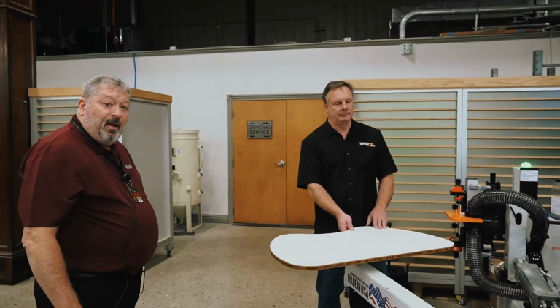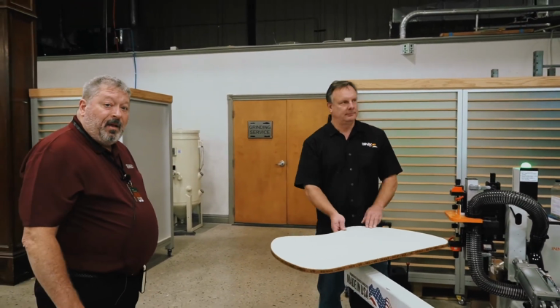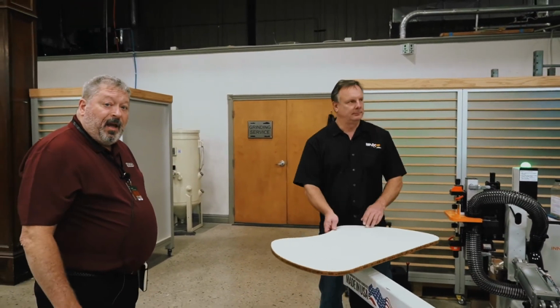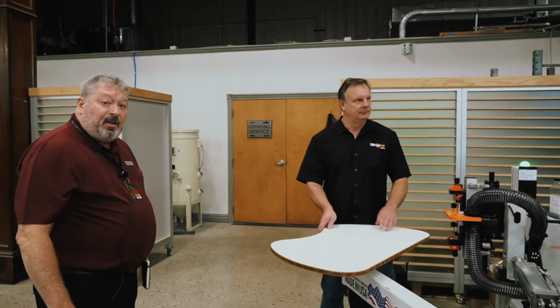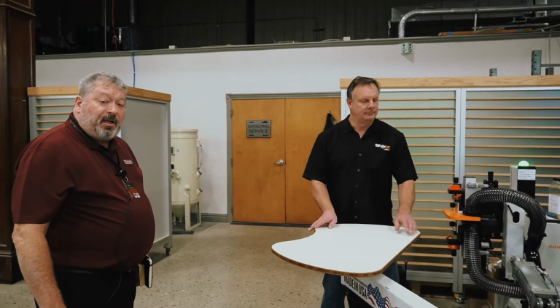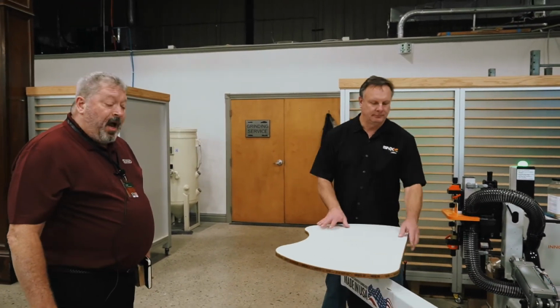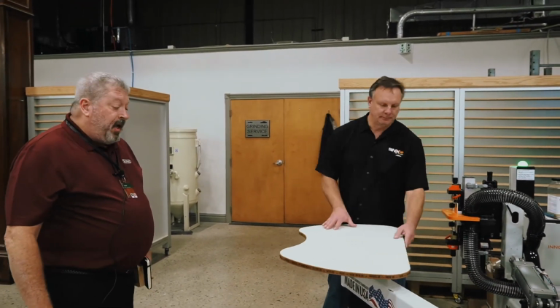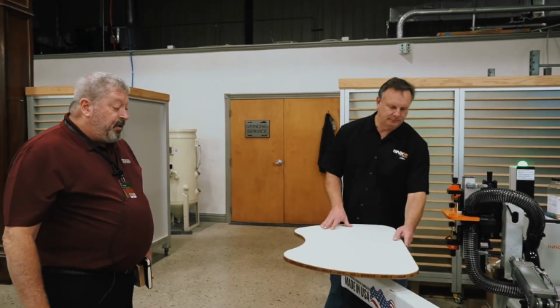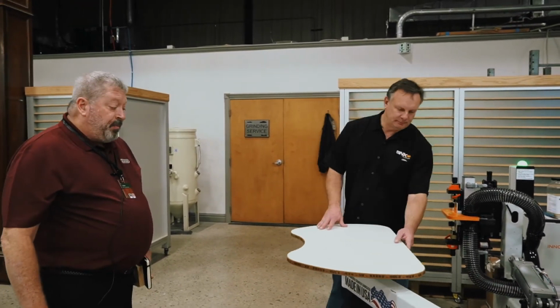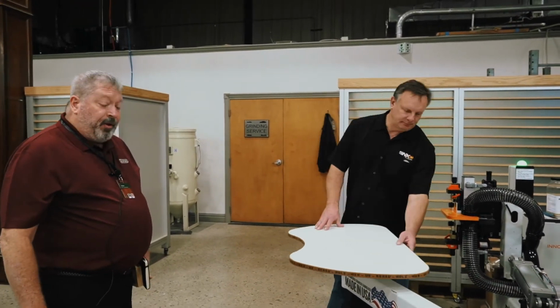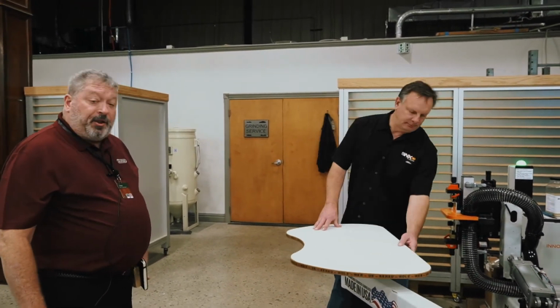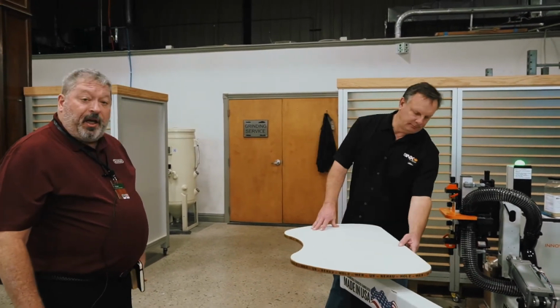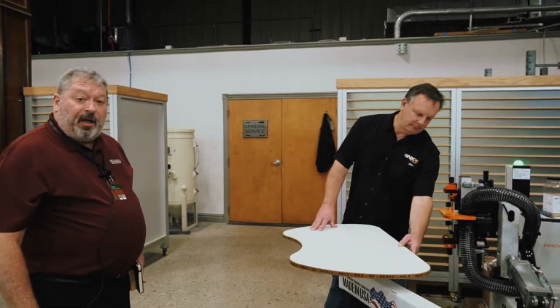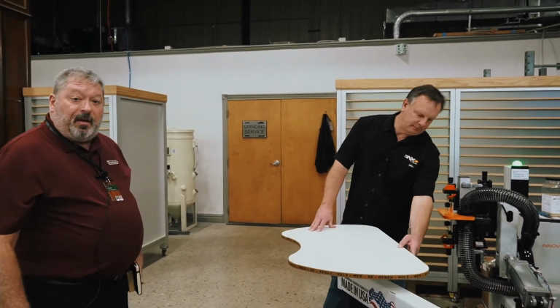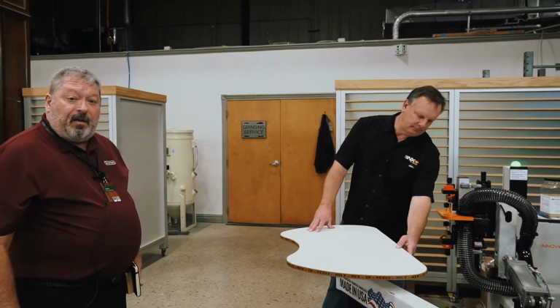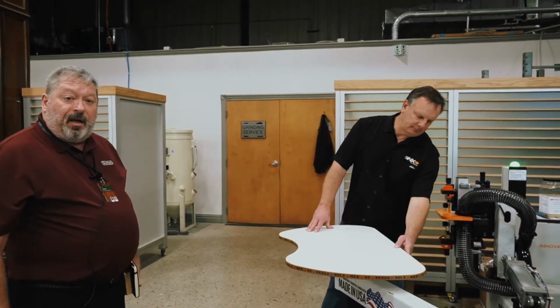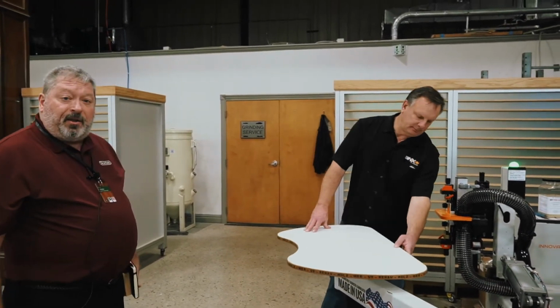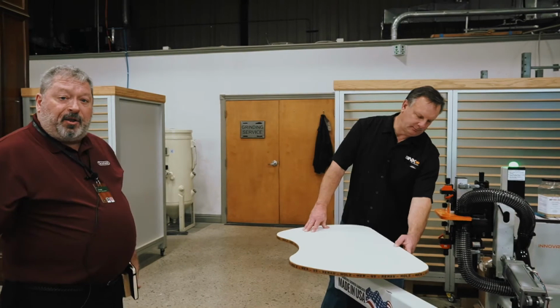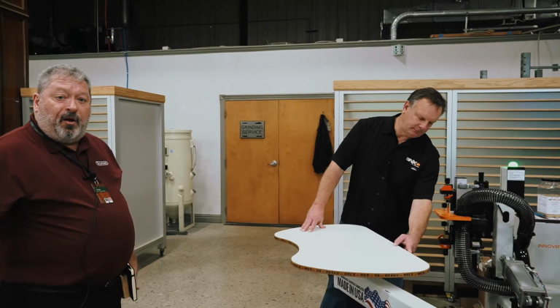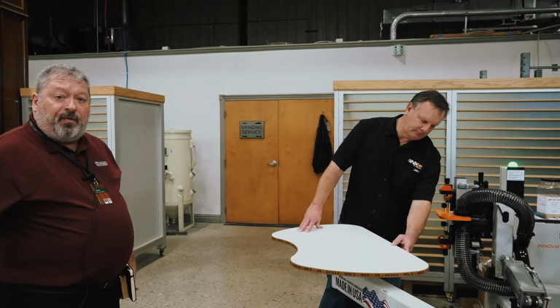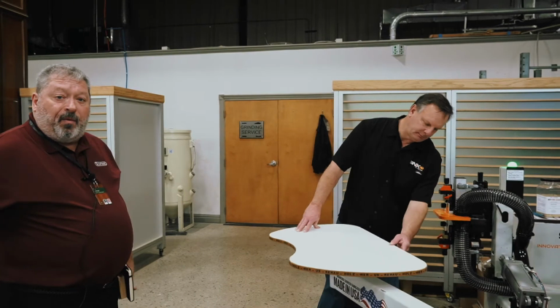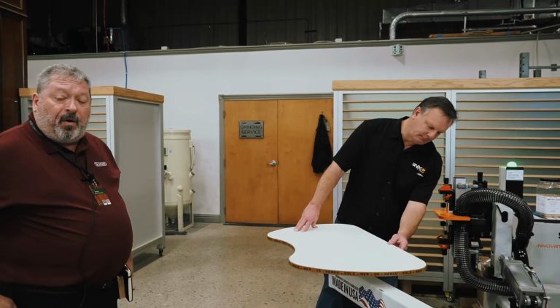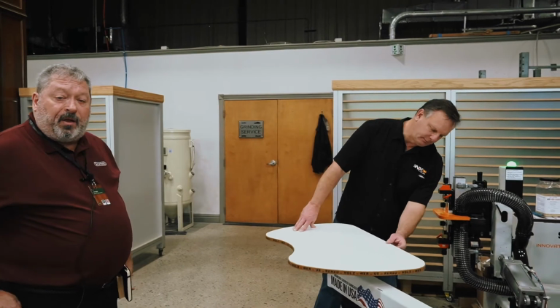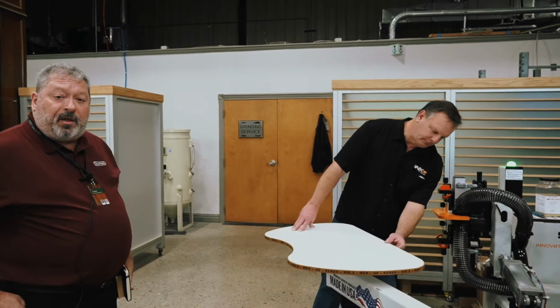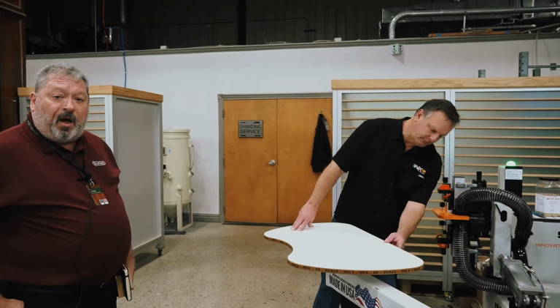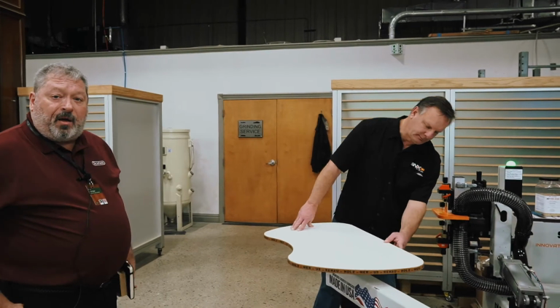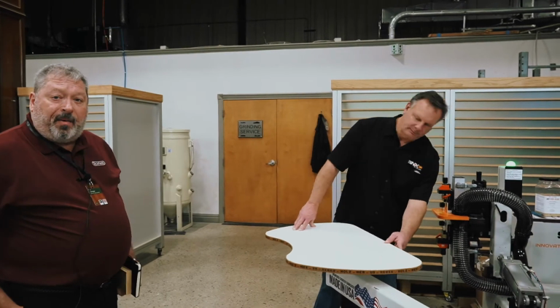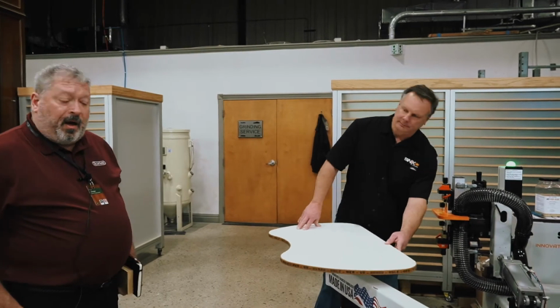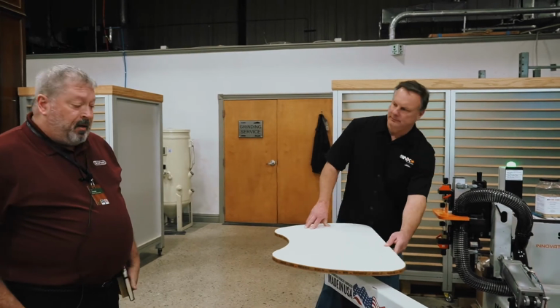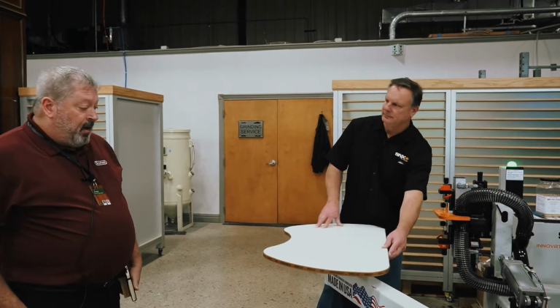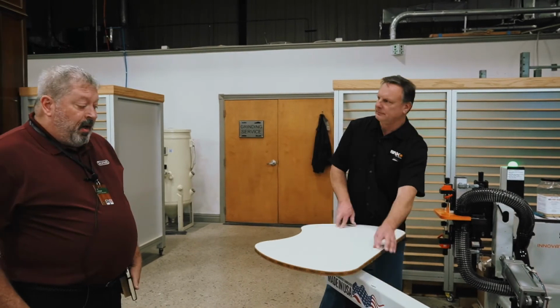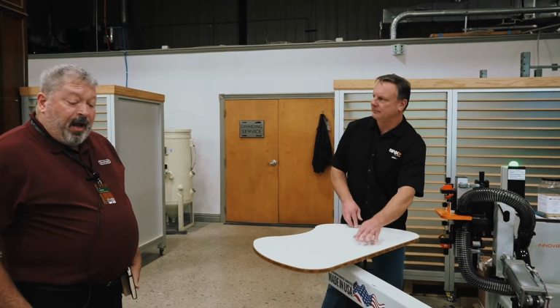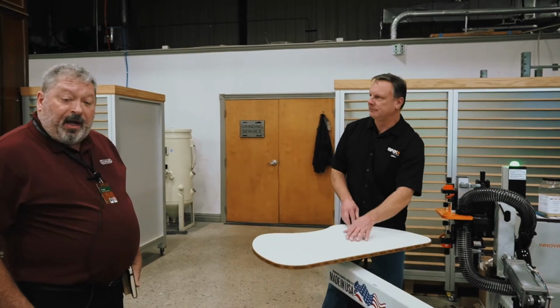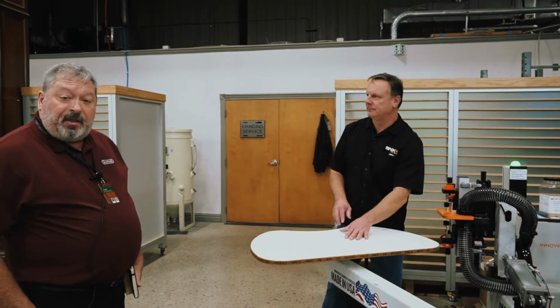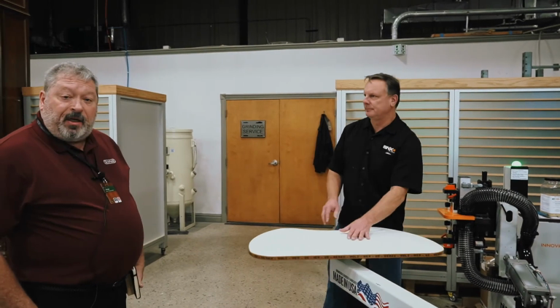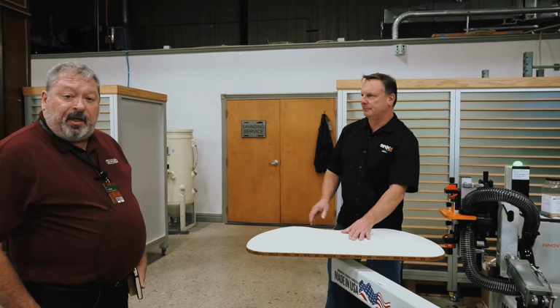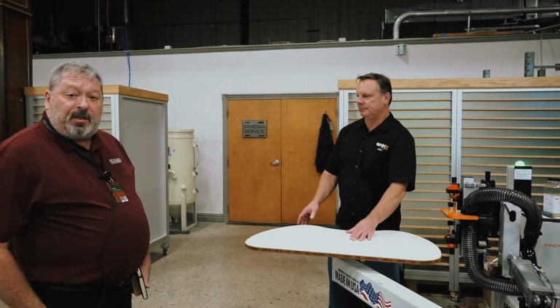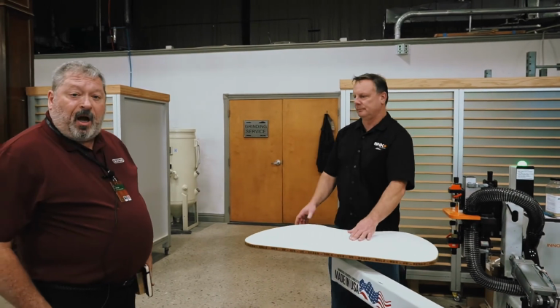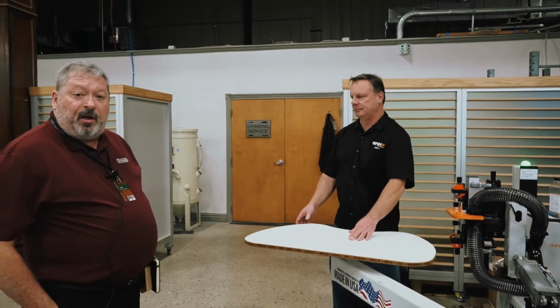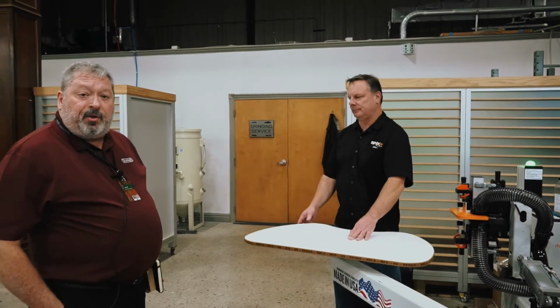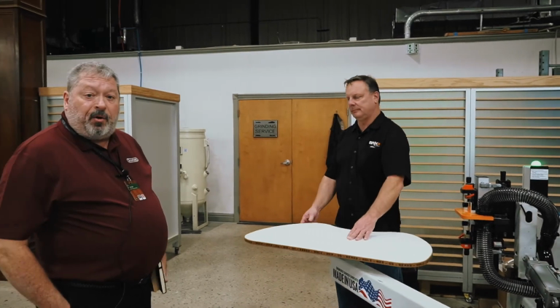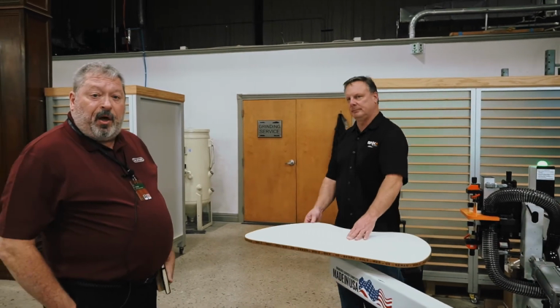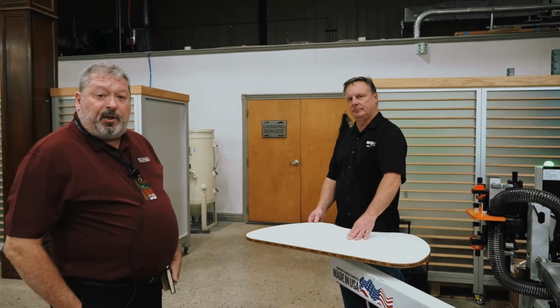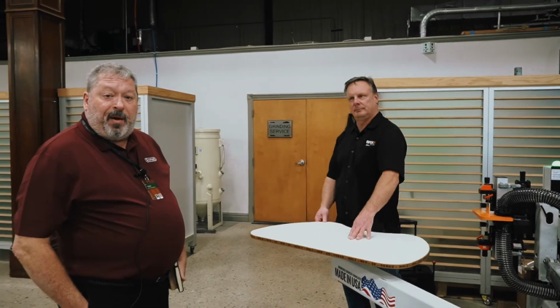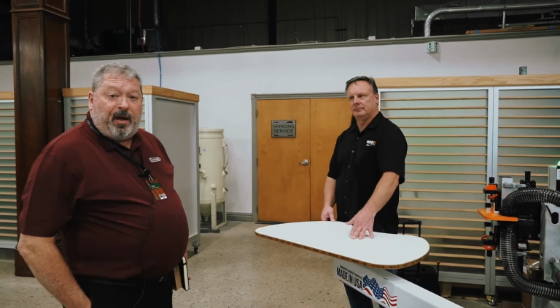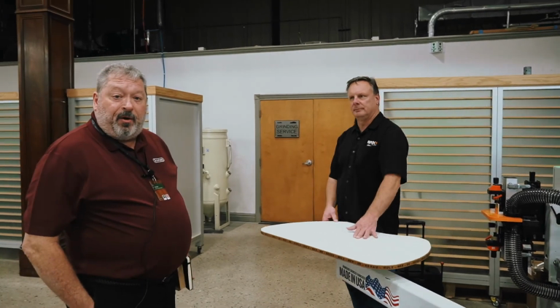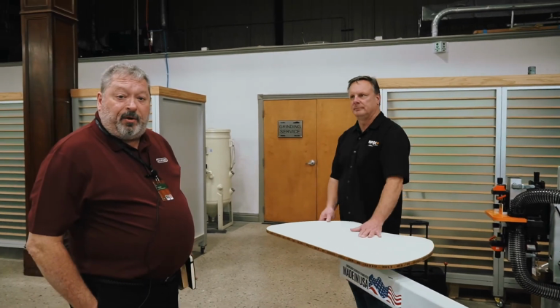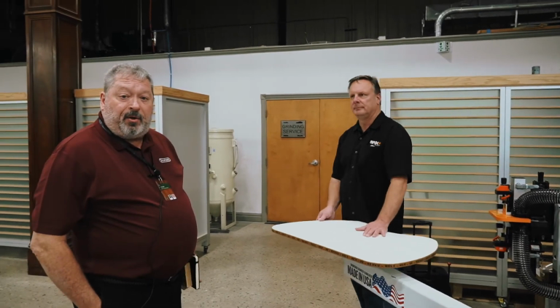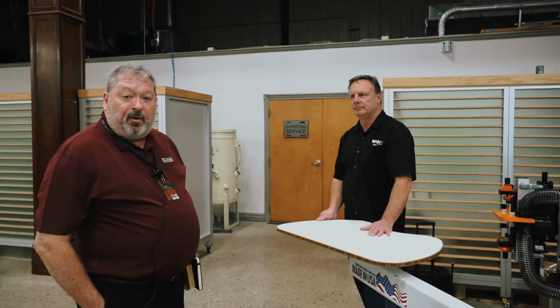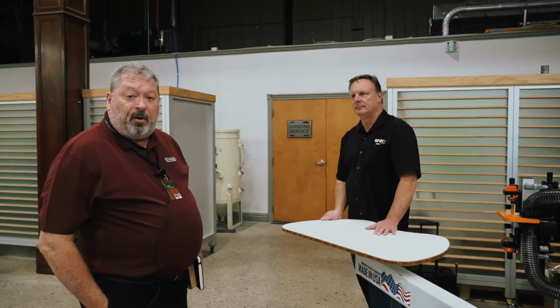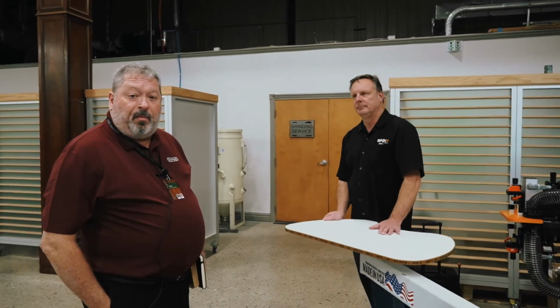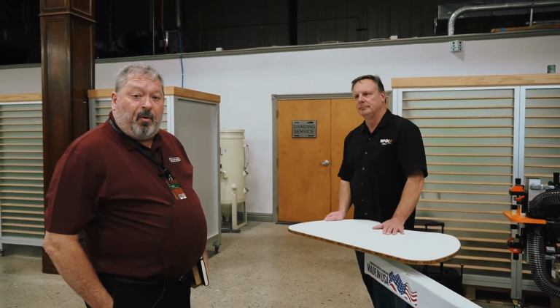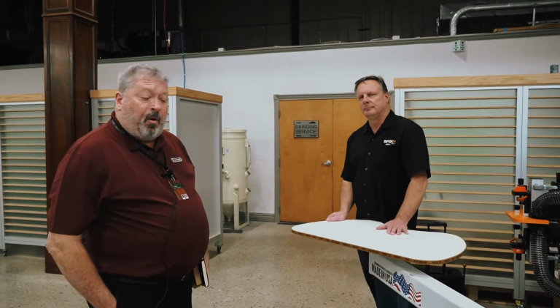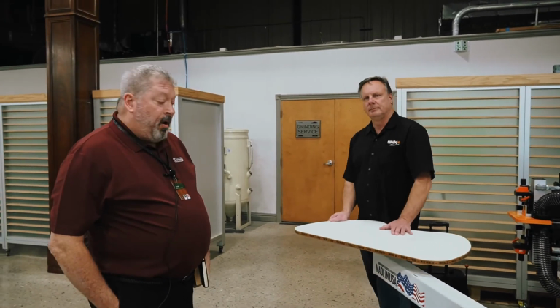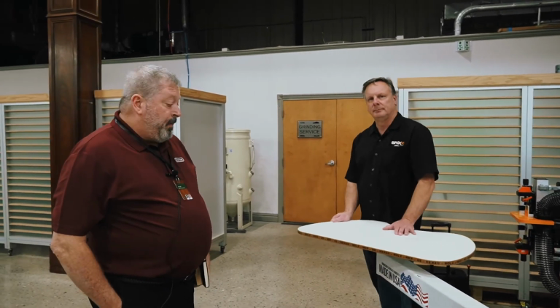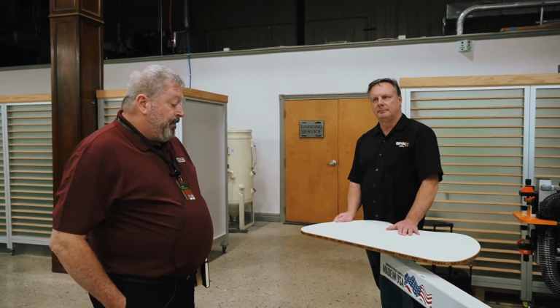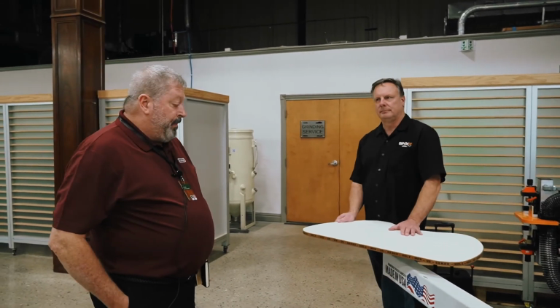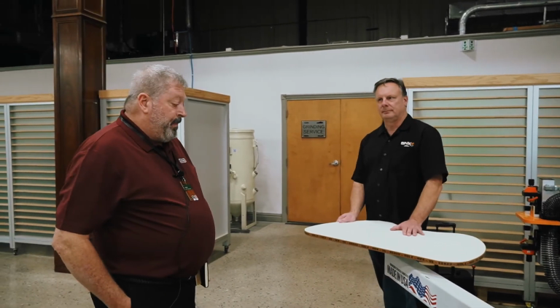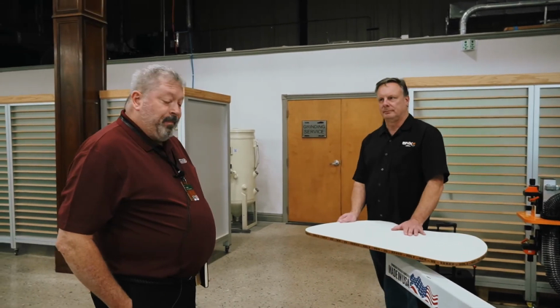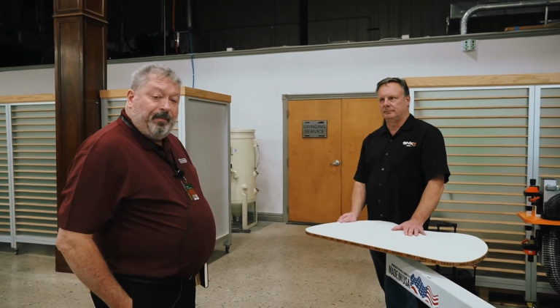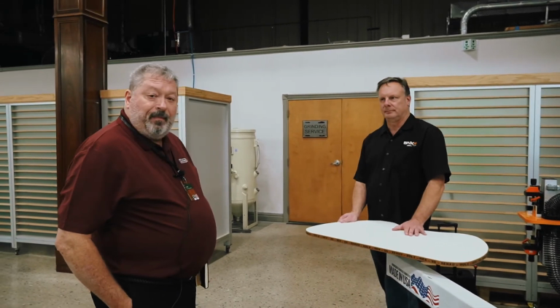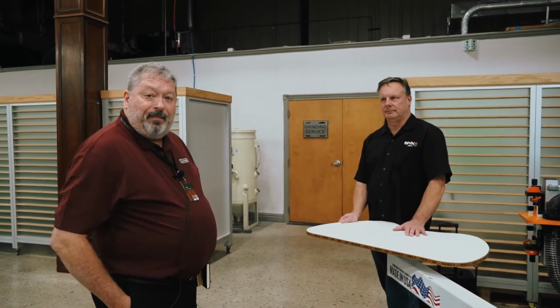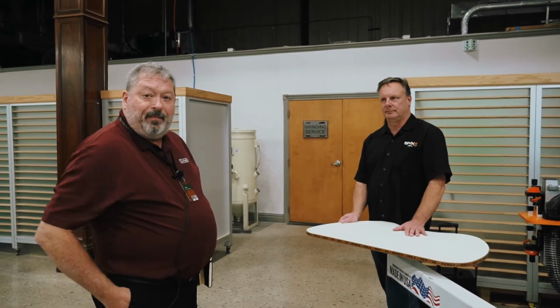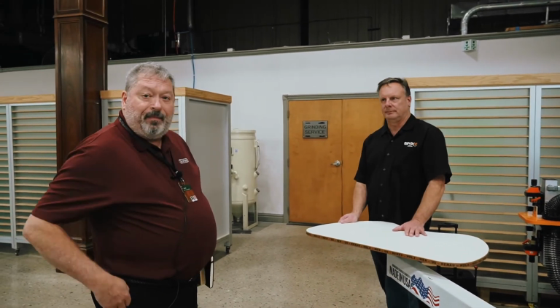Thanks guys, appreciate it. Let us know if you want to talk about SNX Contour Edge Banders or learn more. We'll be right back.